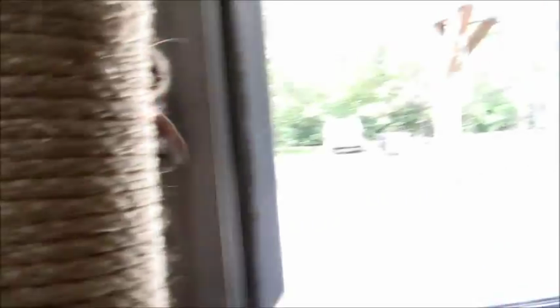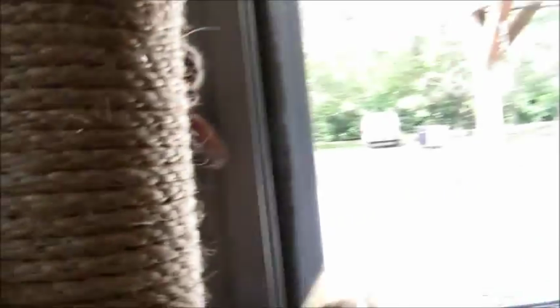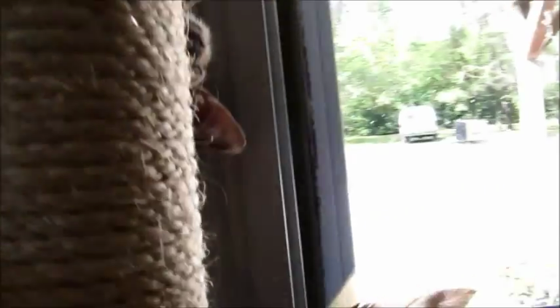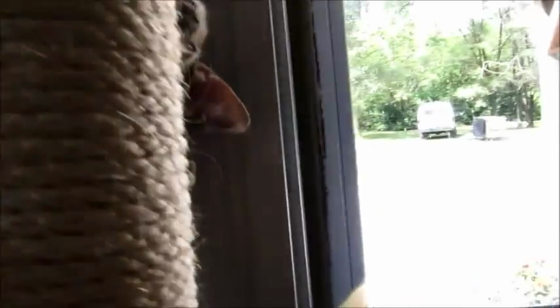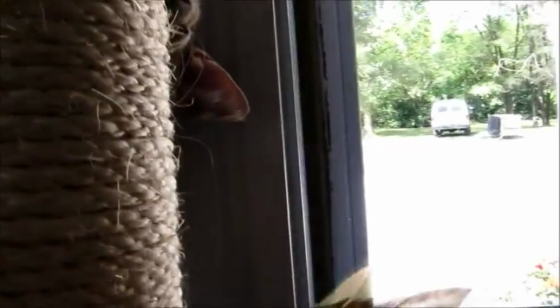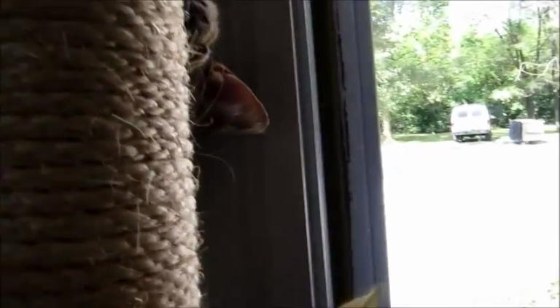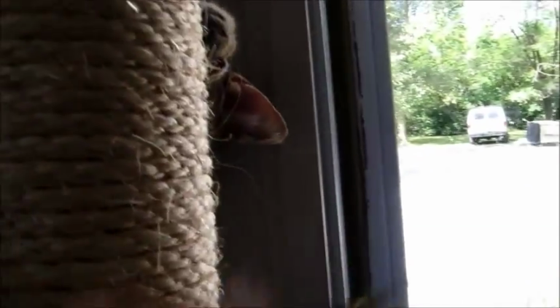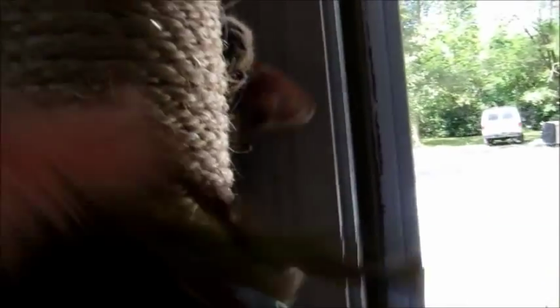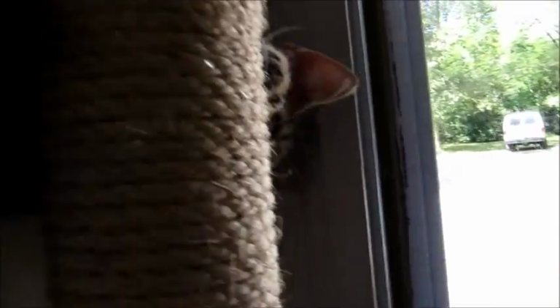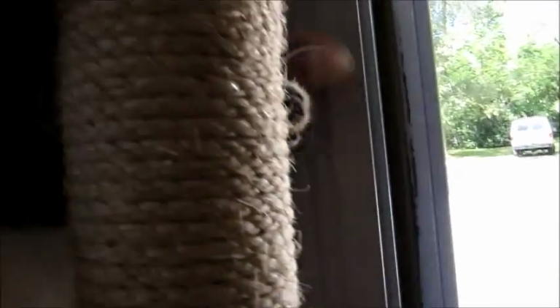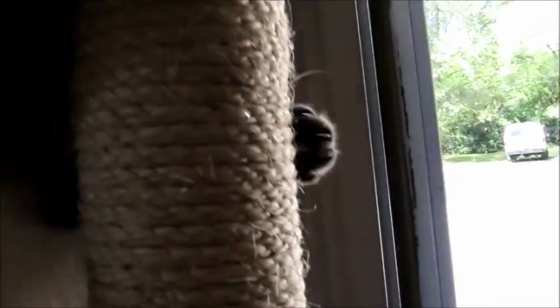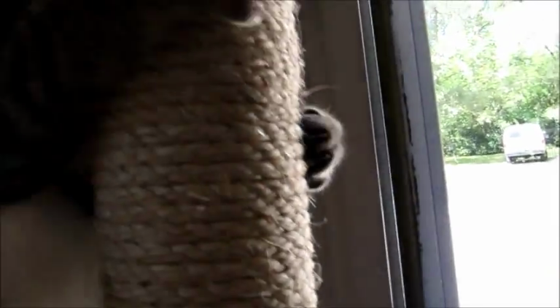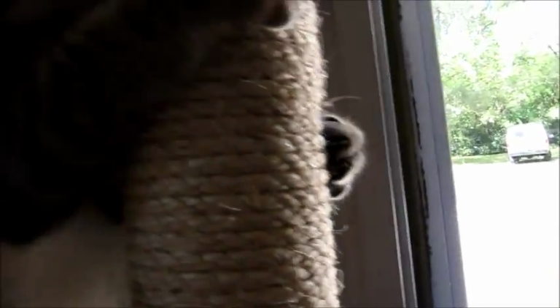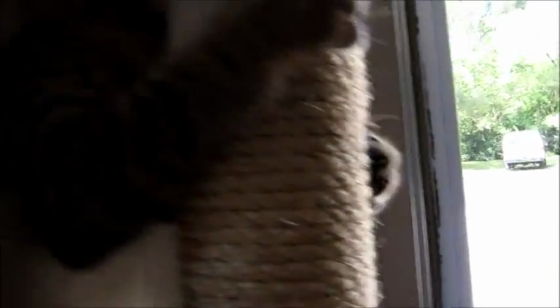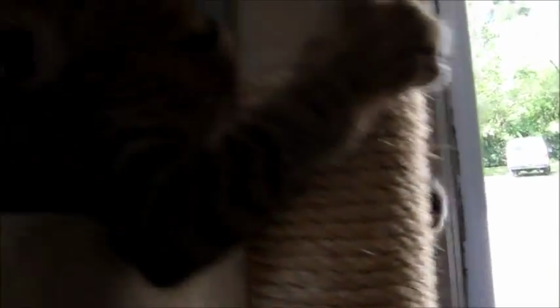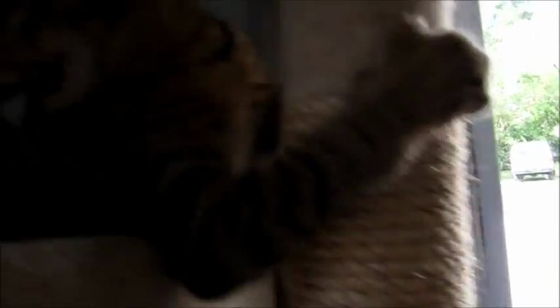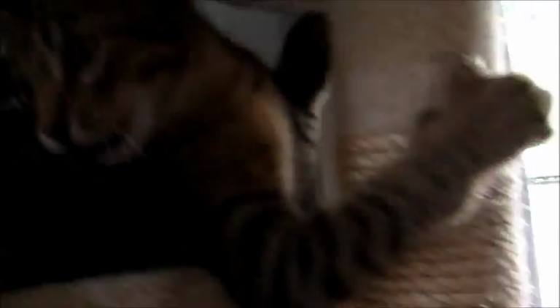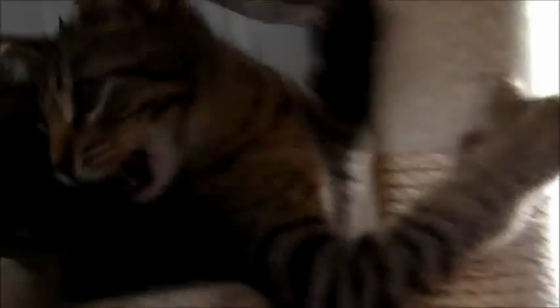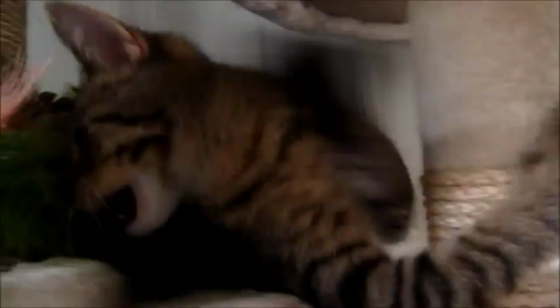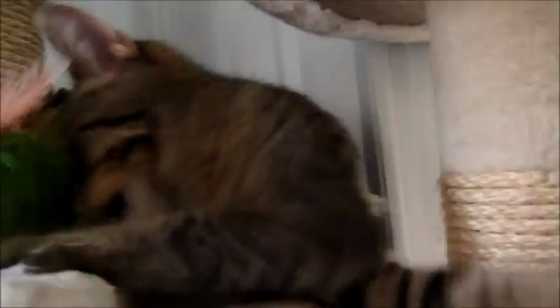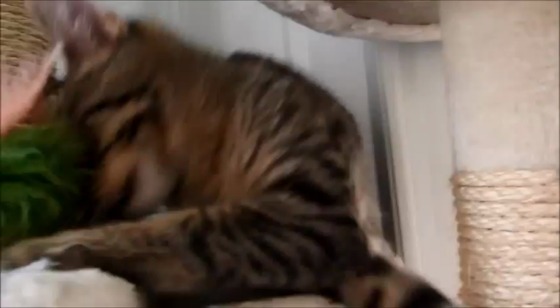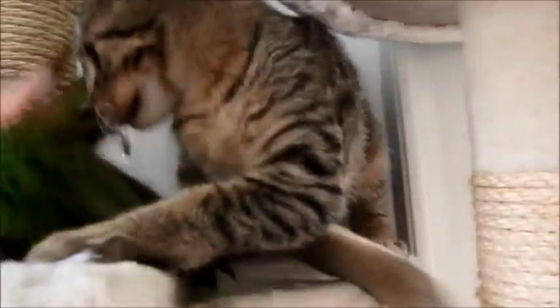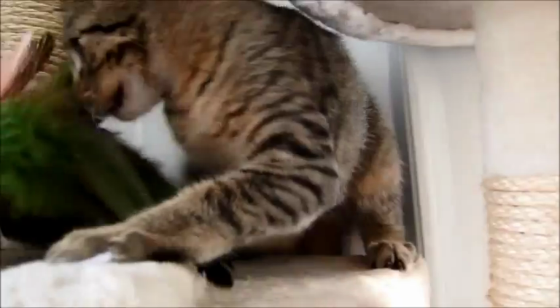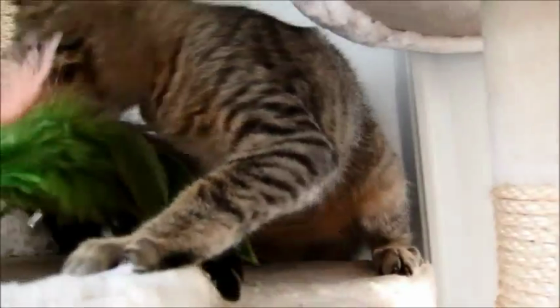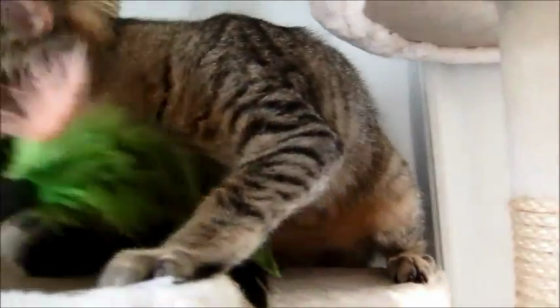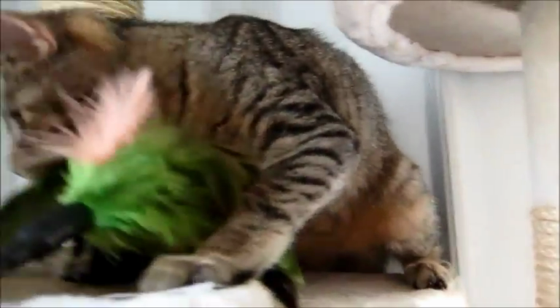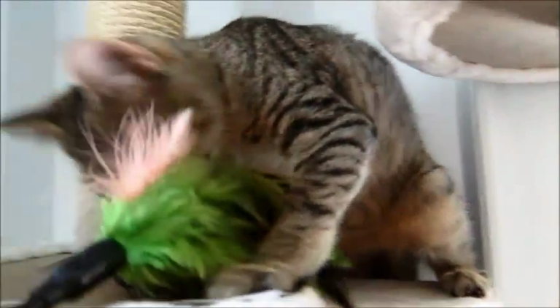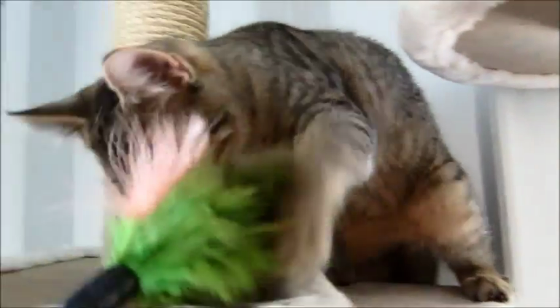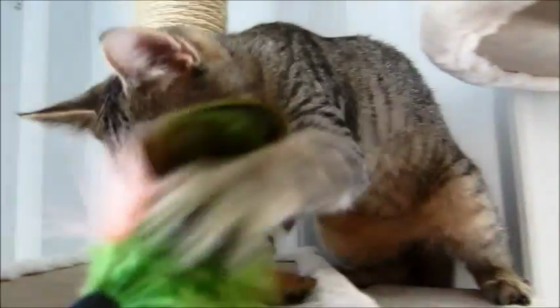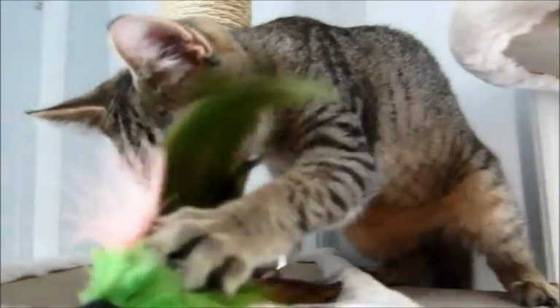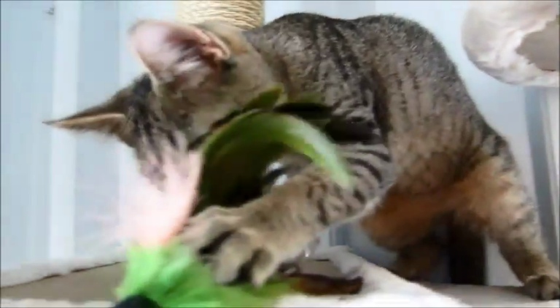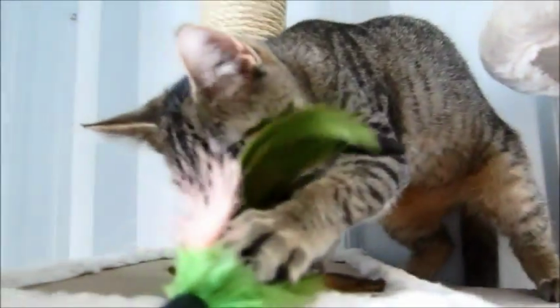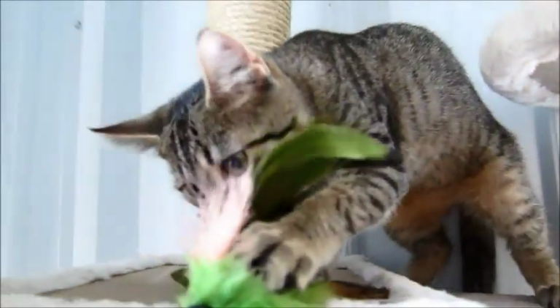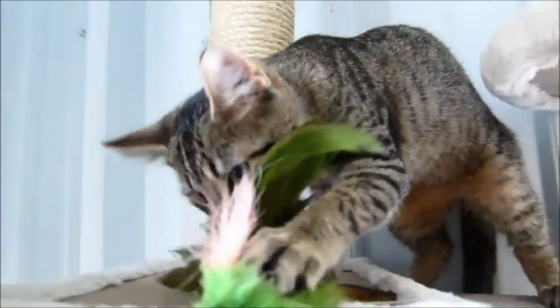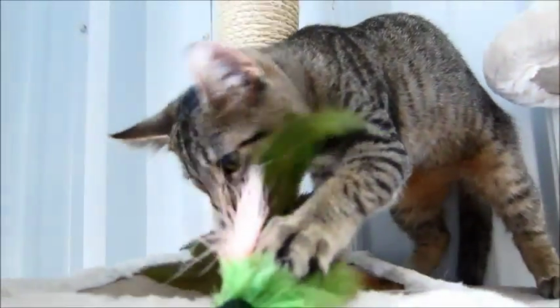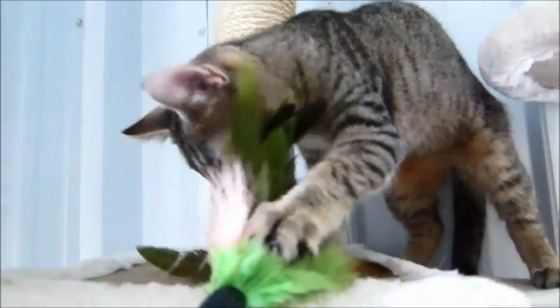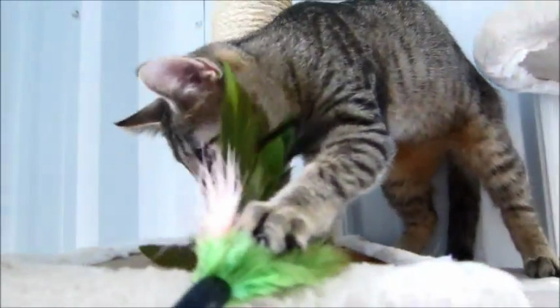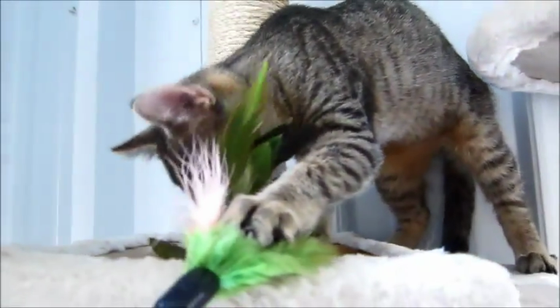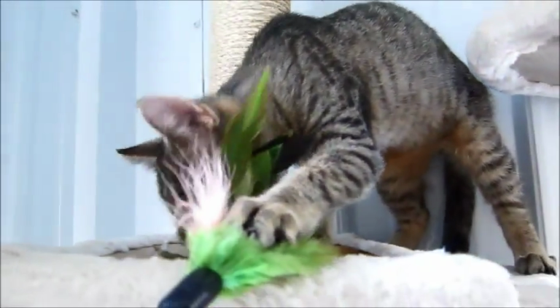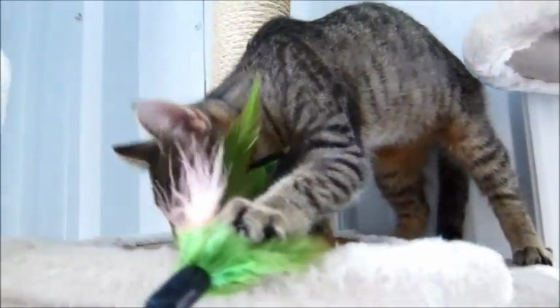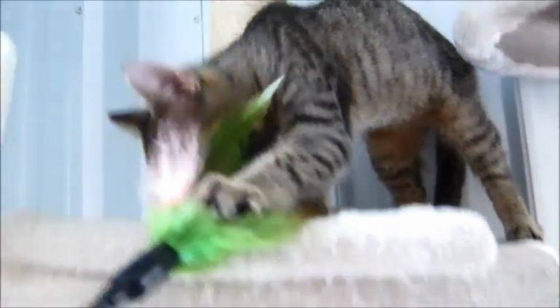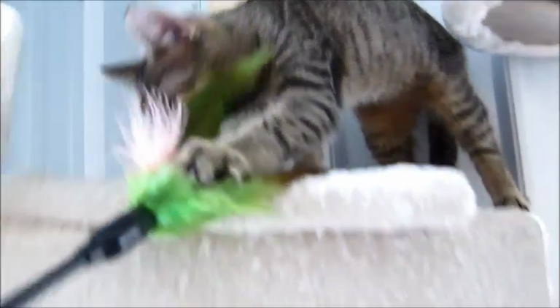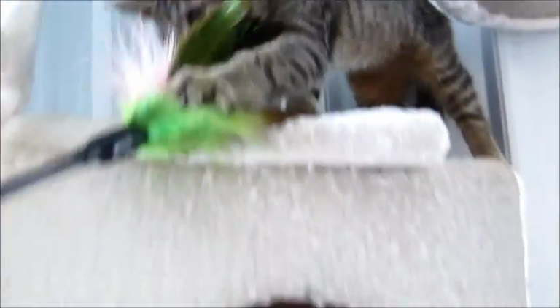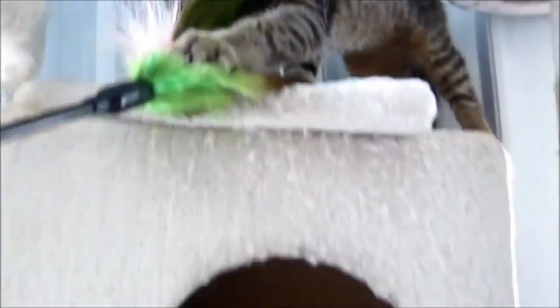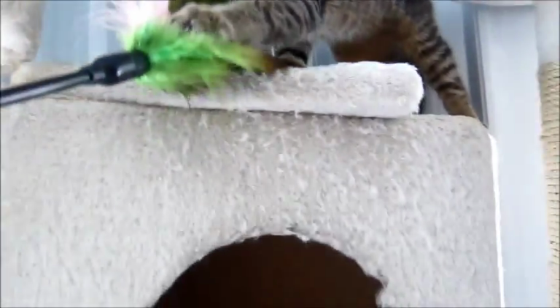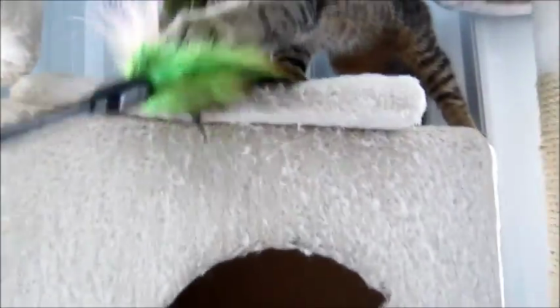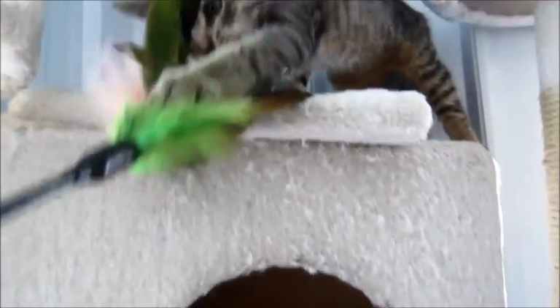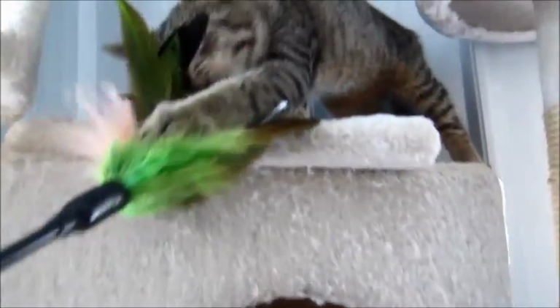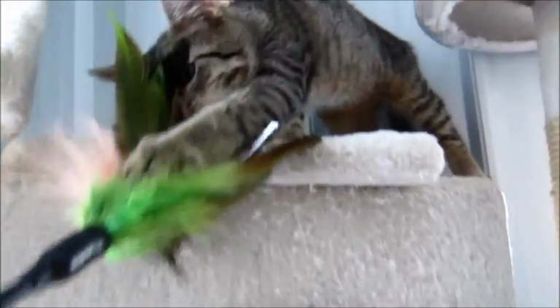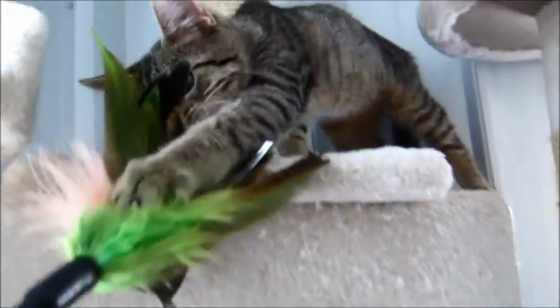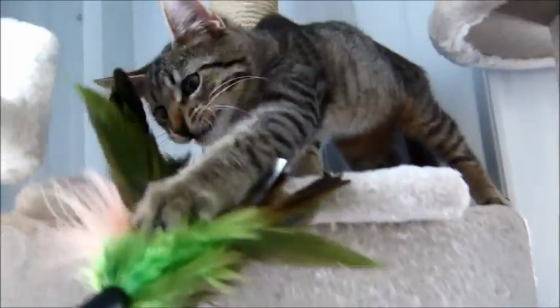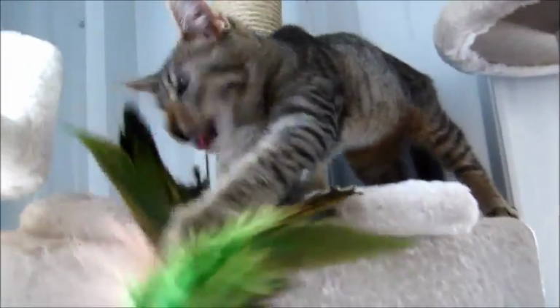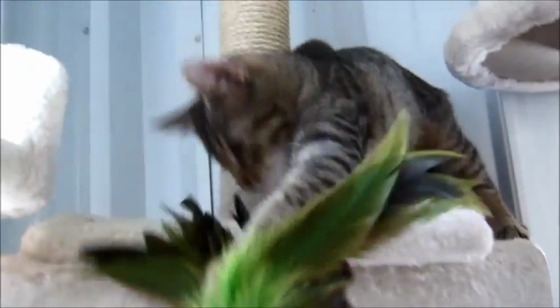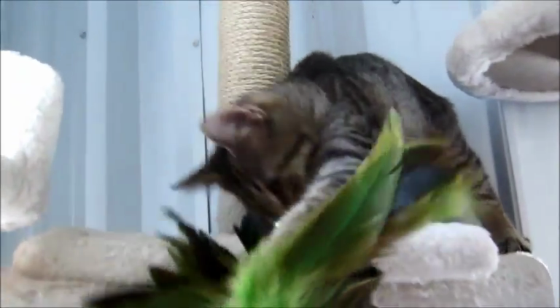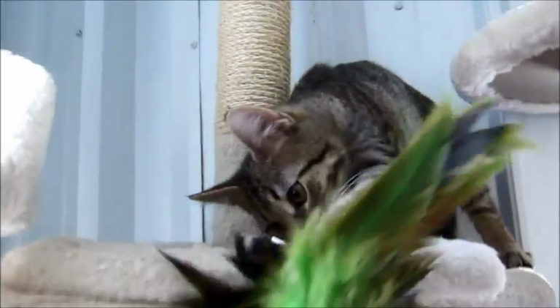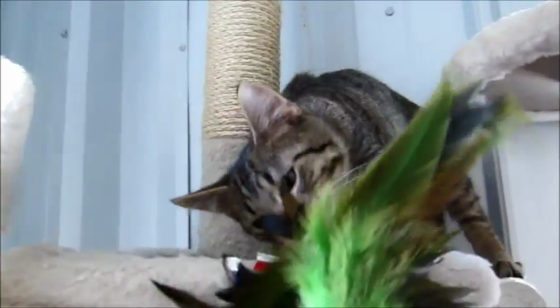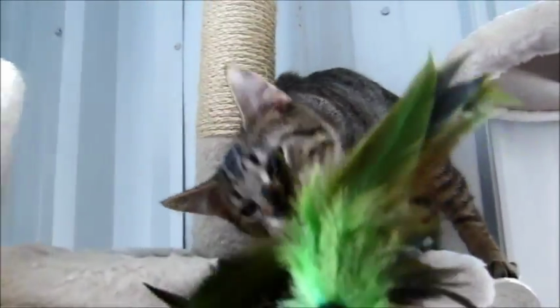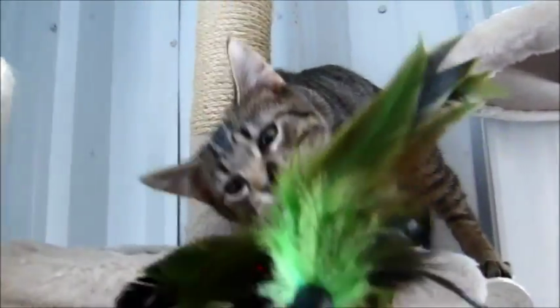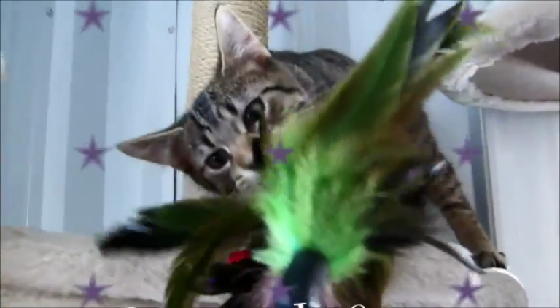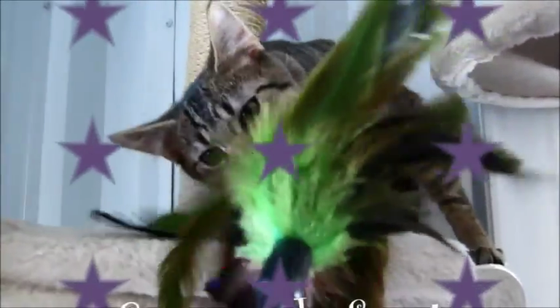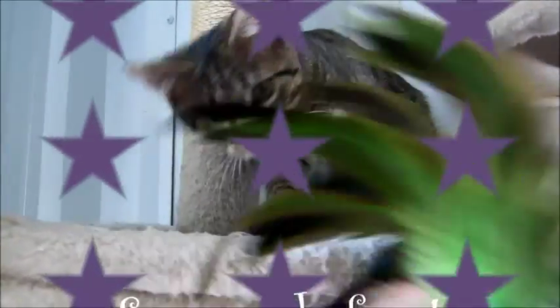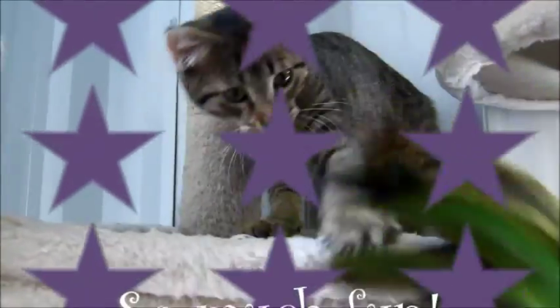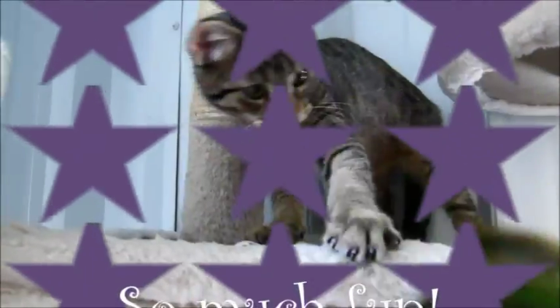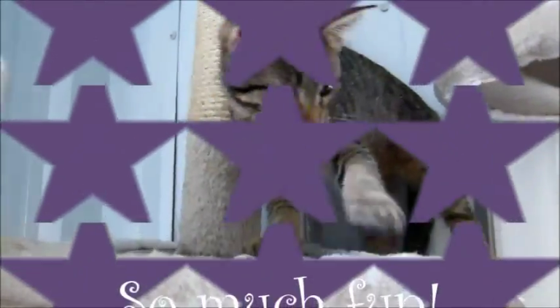Very, very cute. Okay, thanks for watching everybody, bye bye!